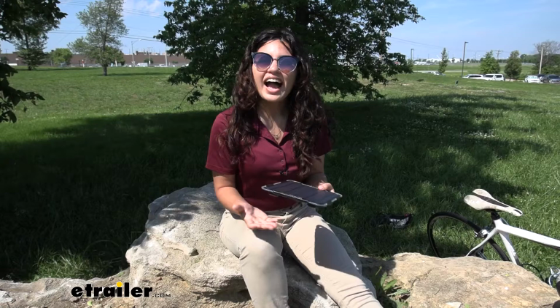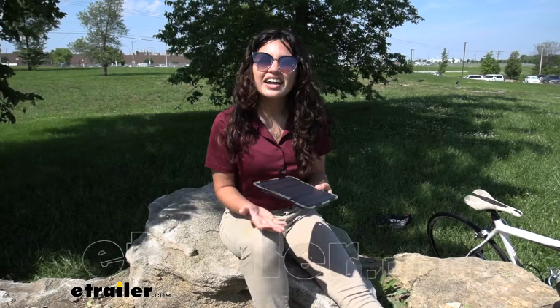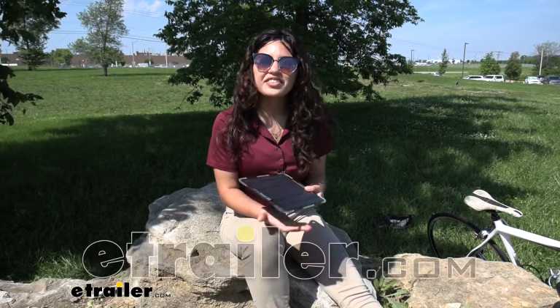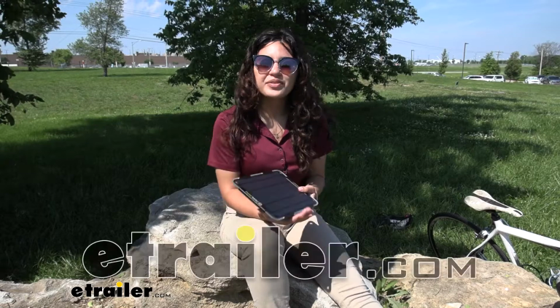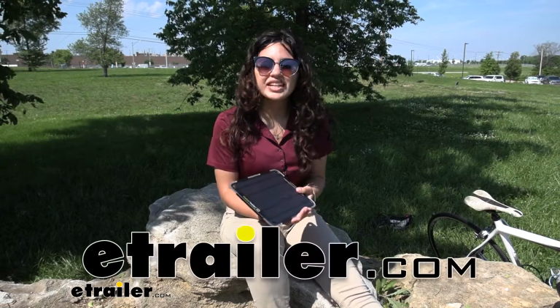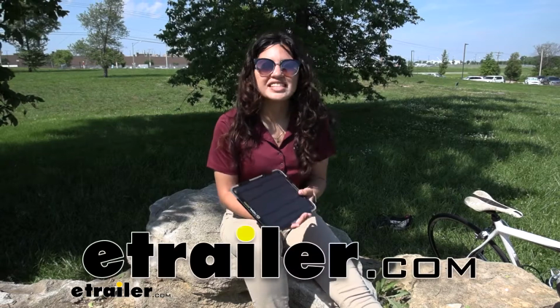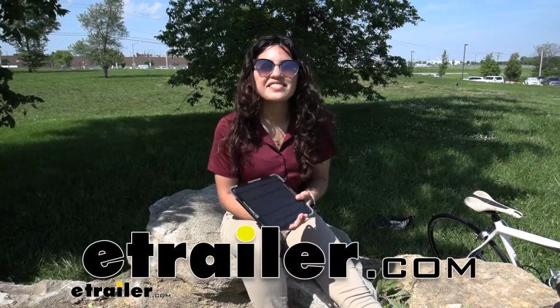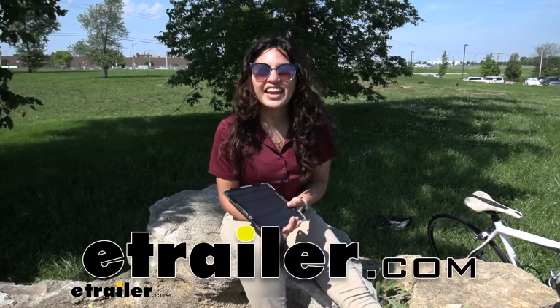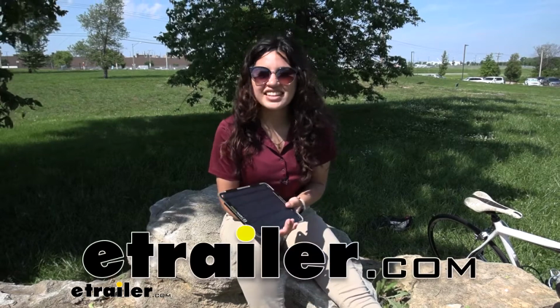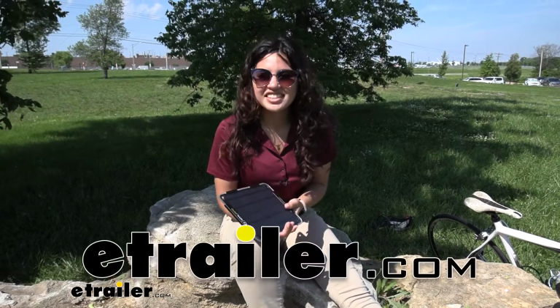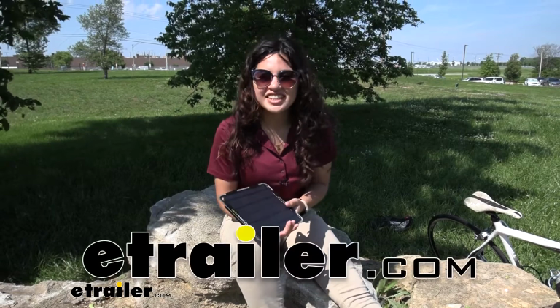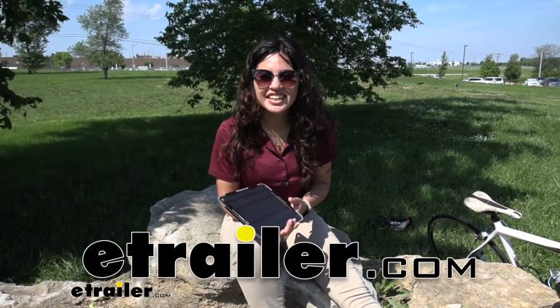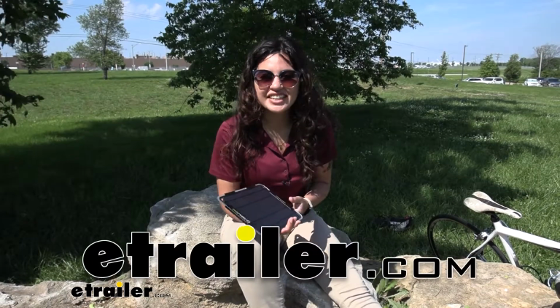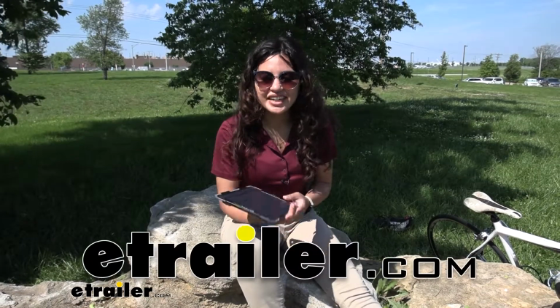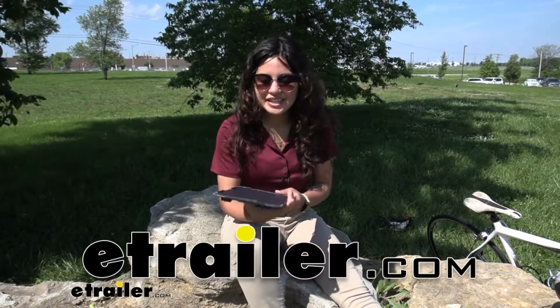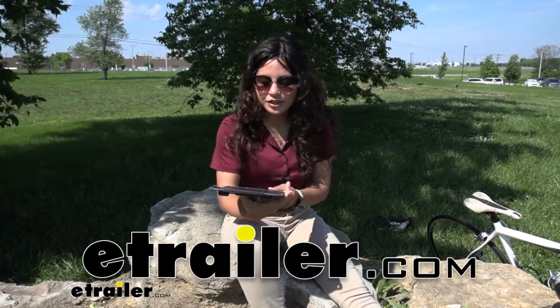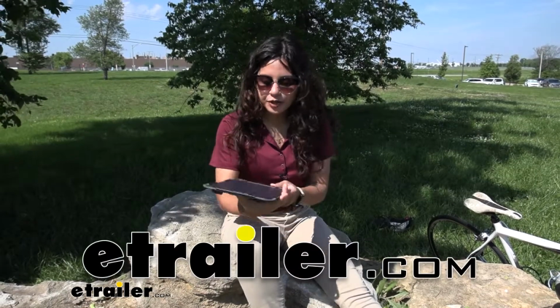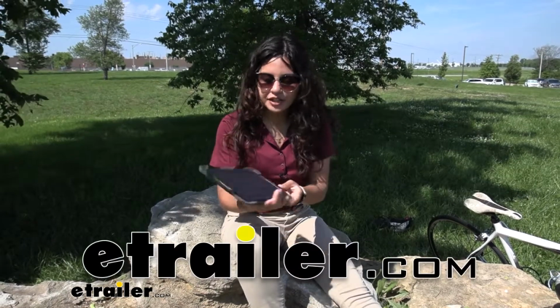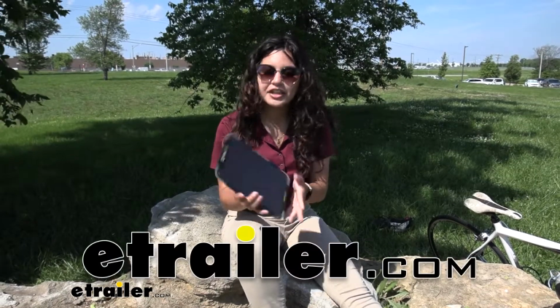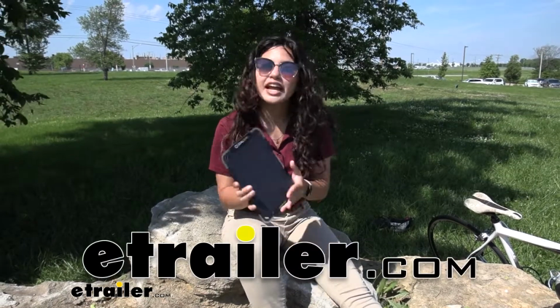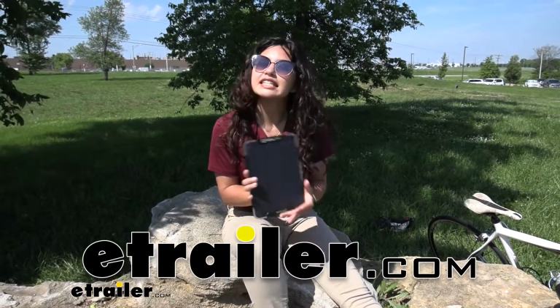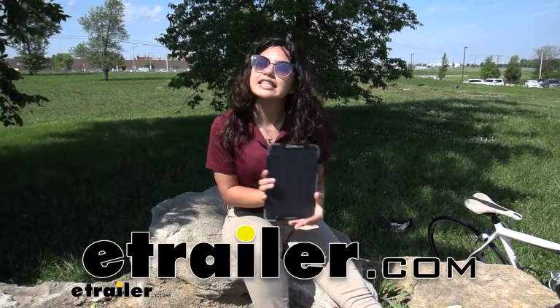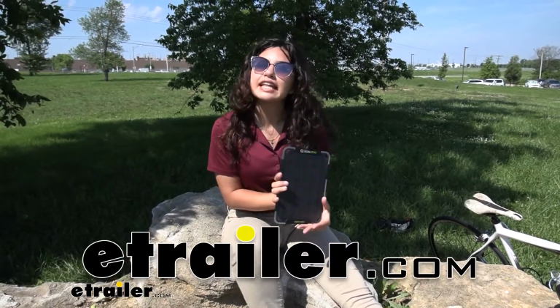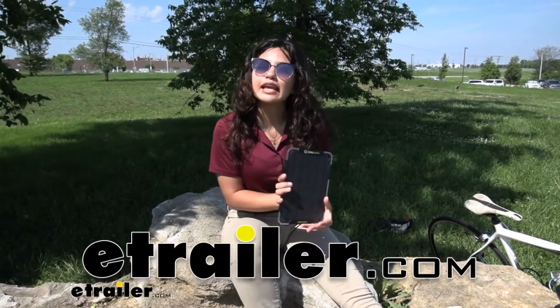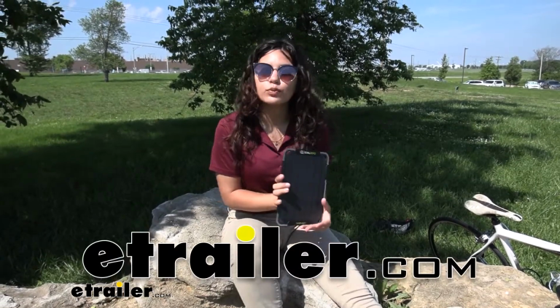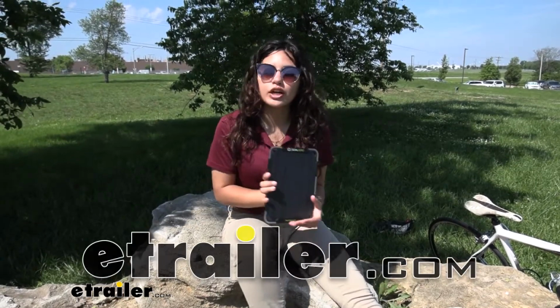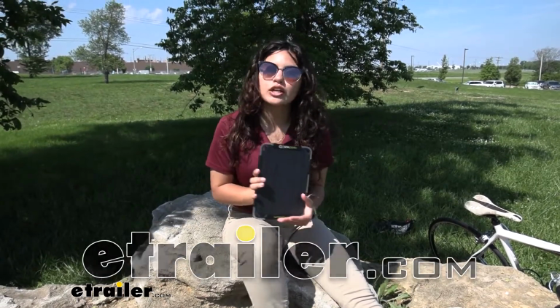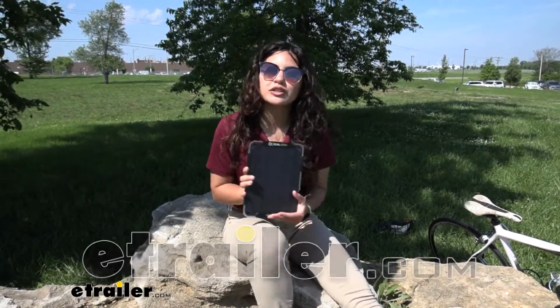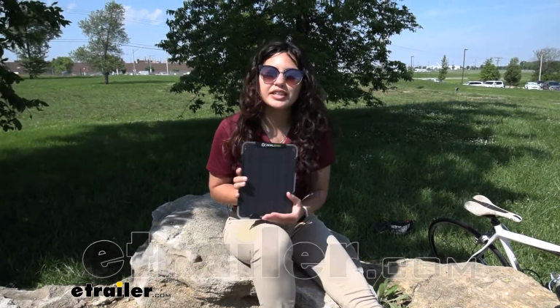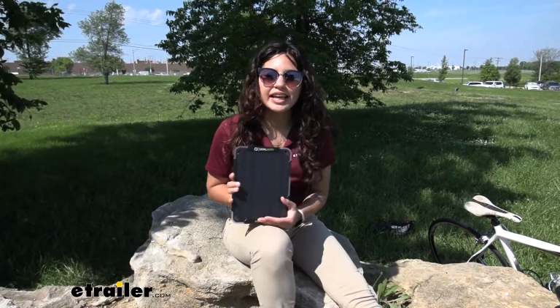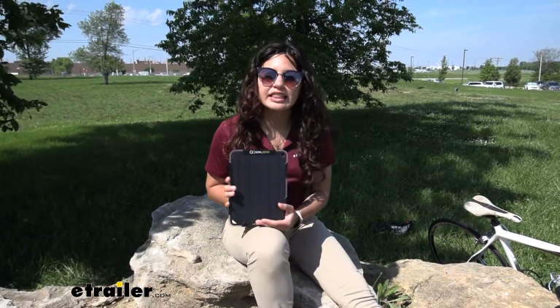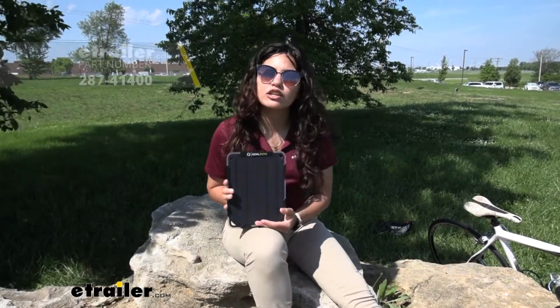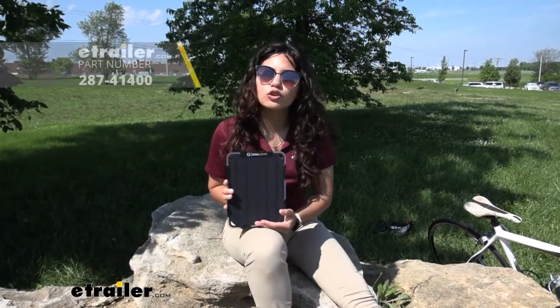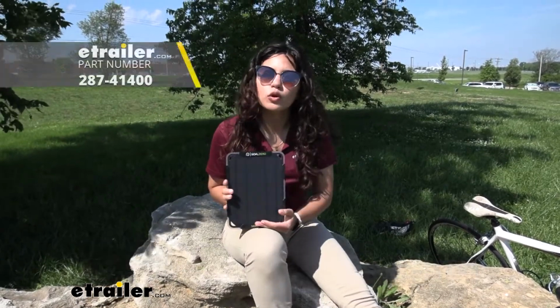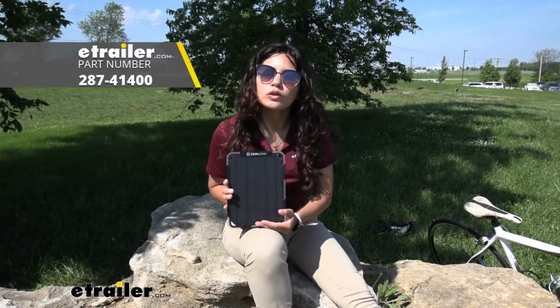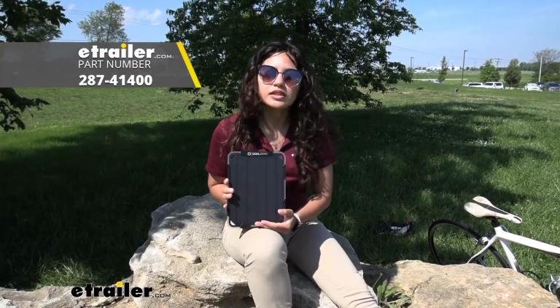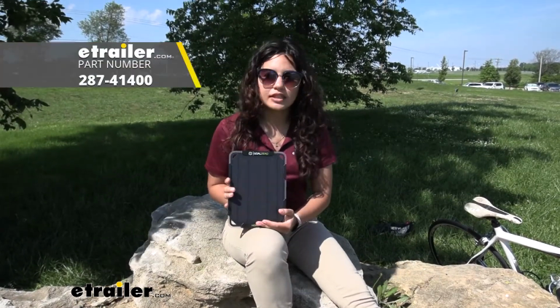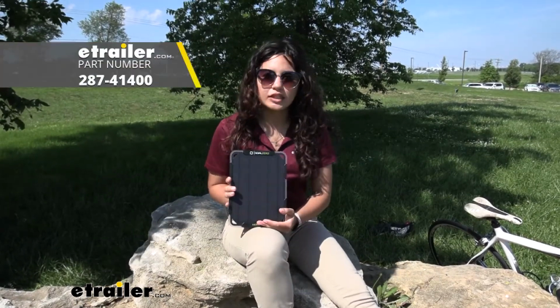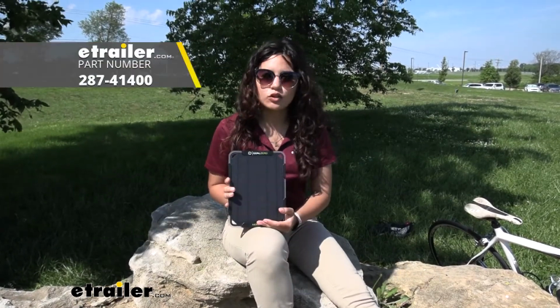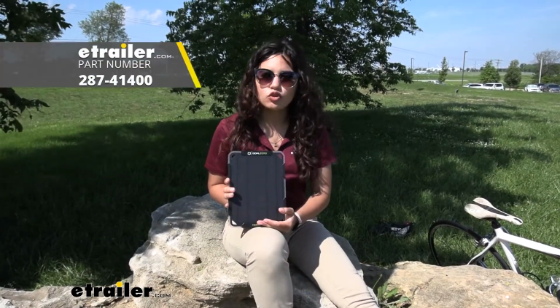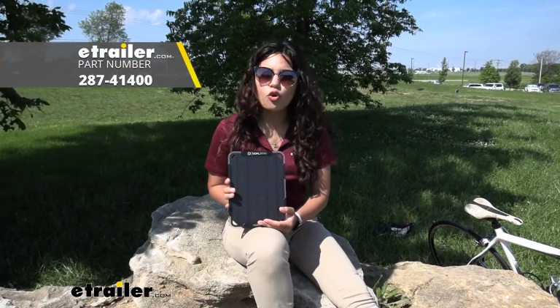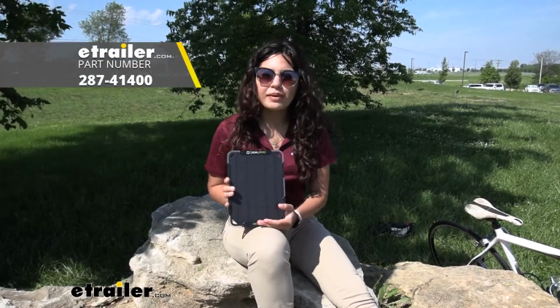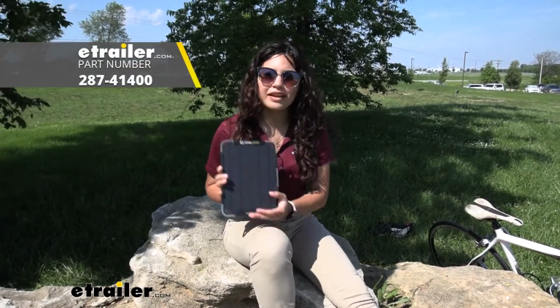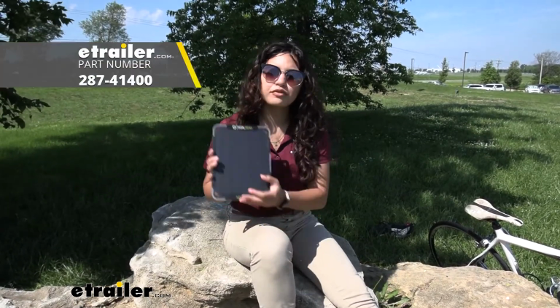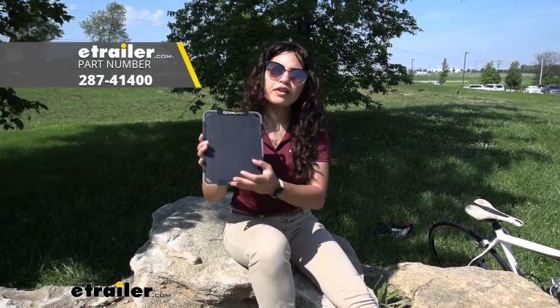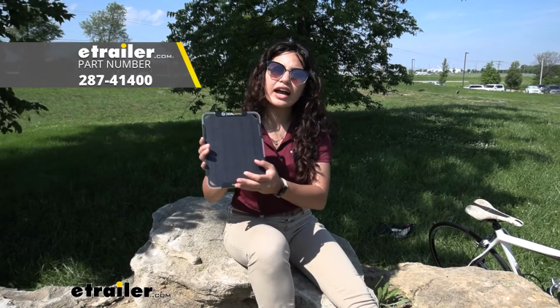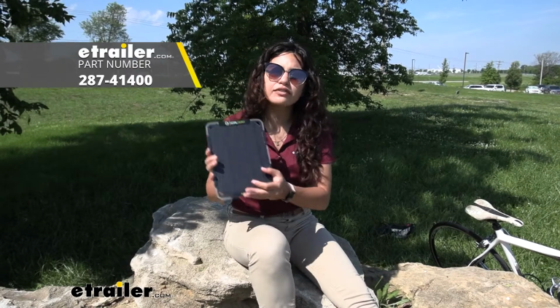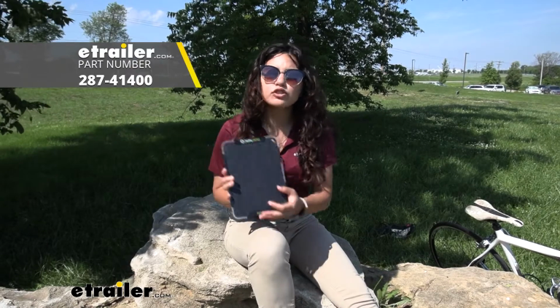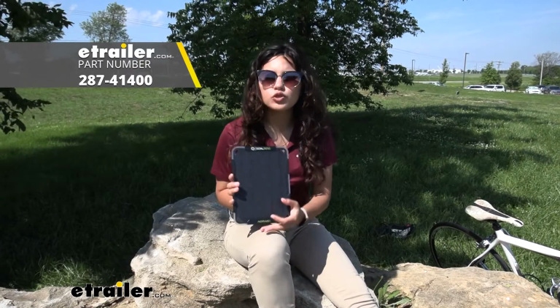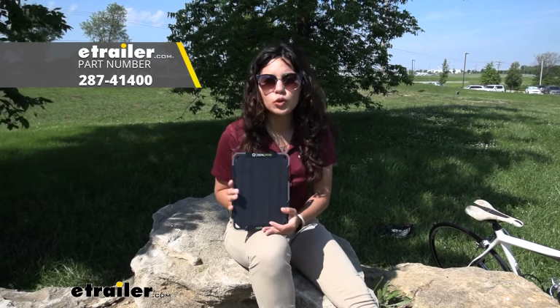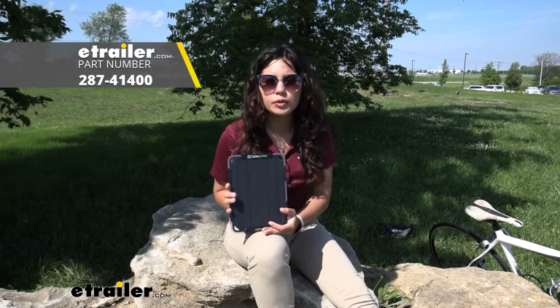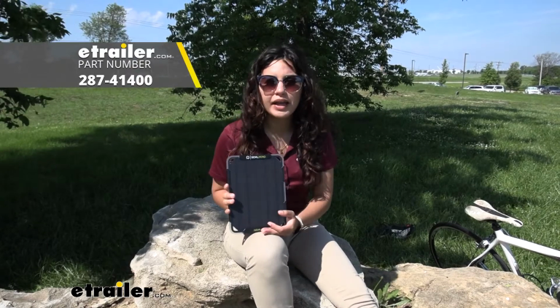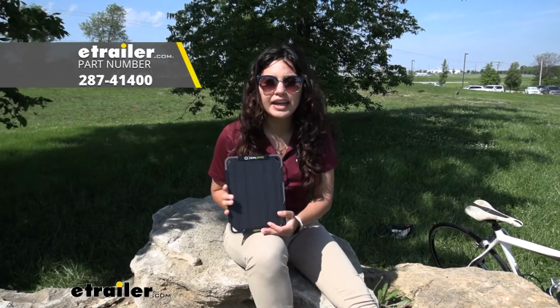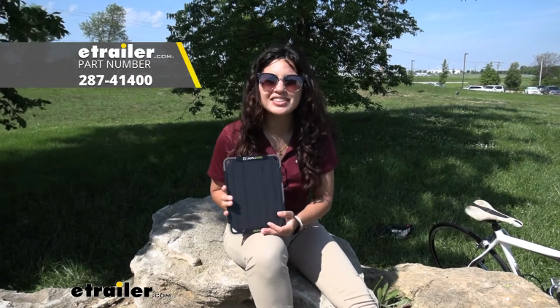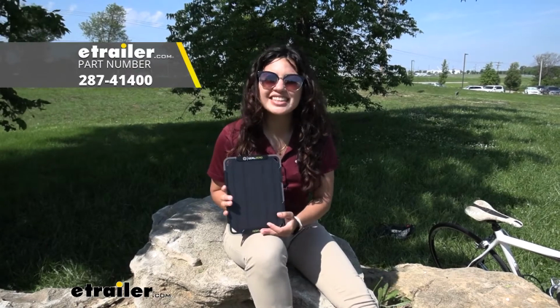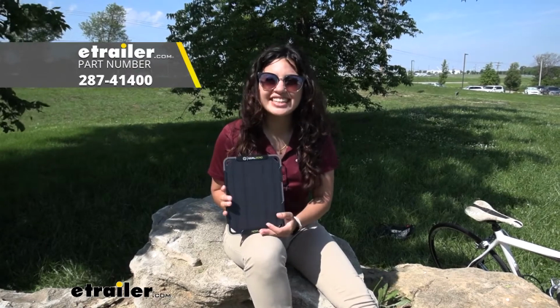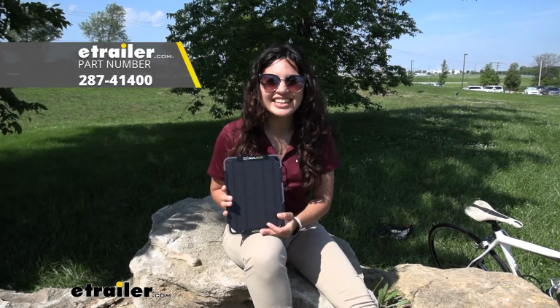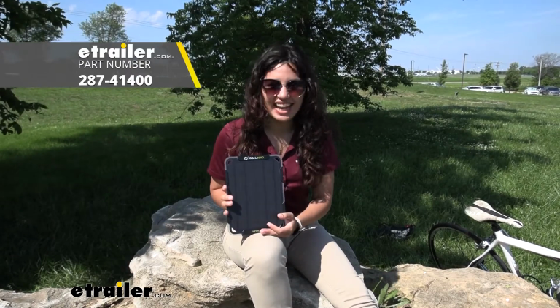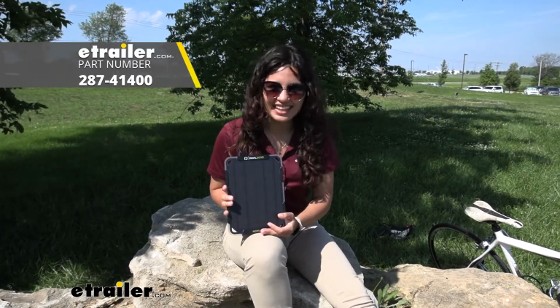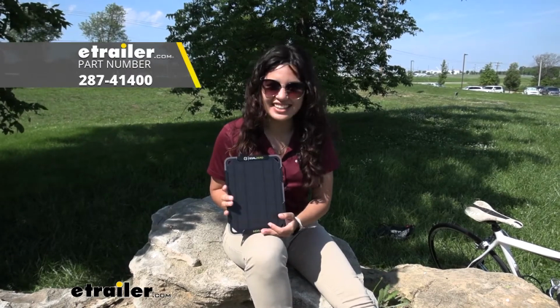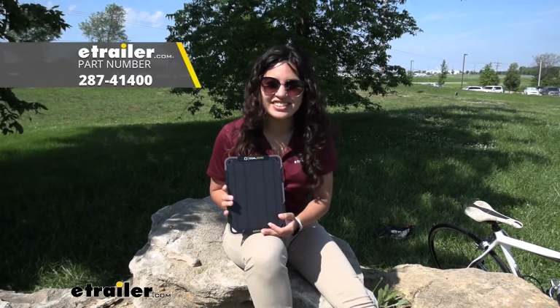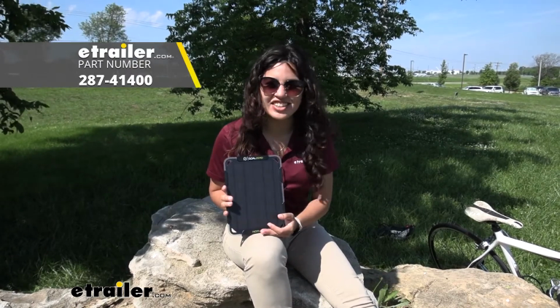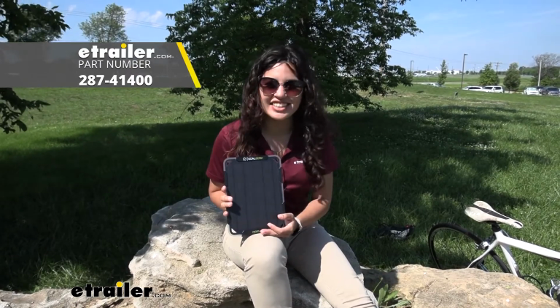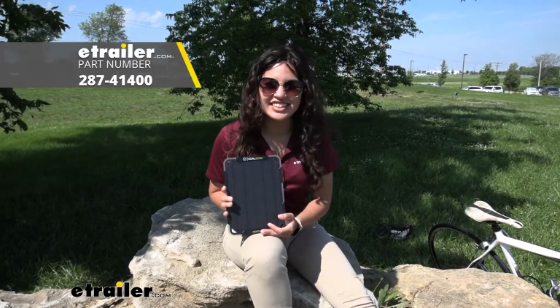Hi everyone, it's Evangeline here at E-Trailer, and today we are looking at the Goal Zero Nomad 5 solar panel here at E-Trailer.